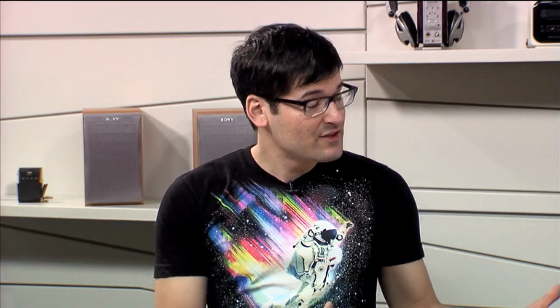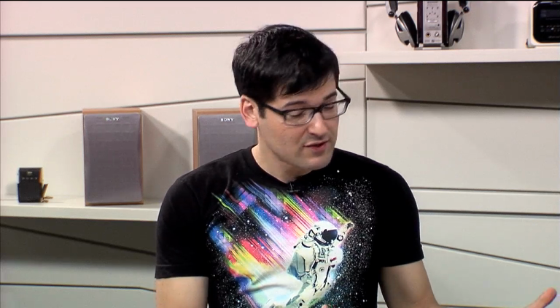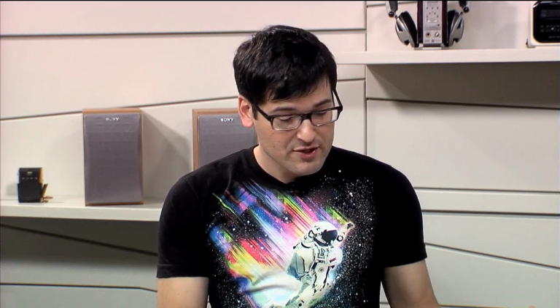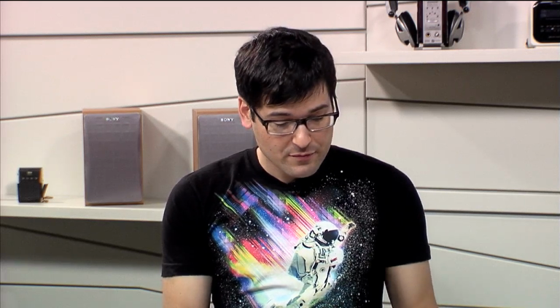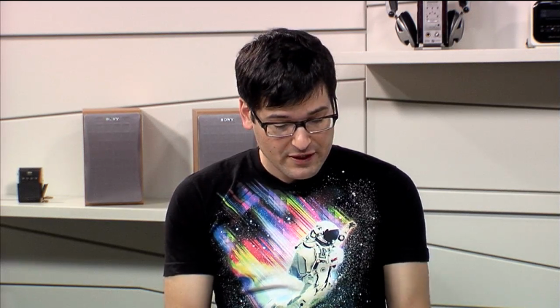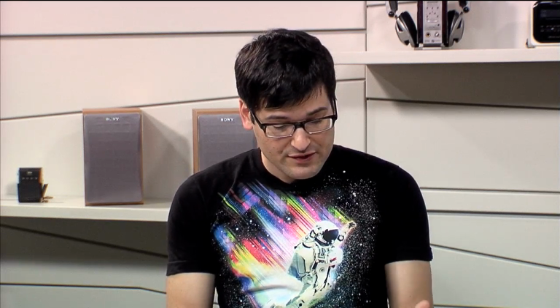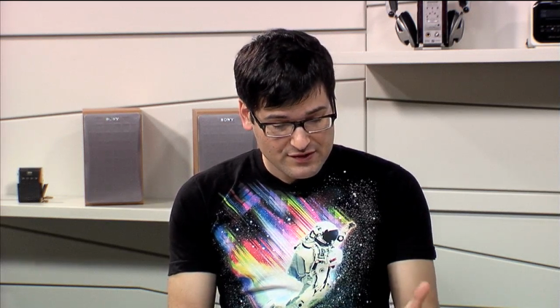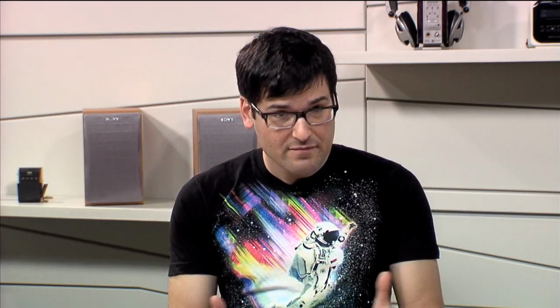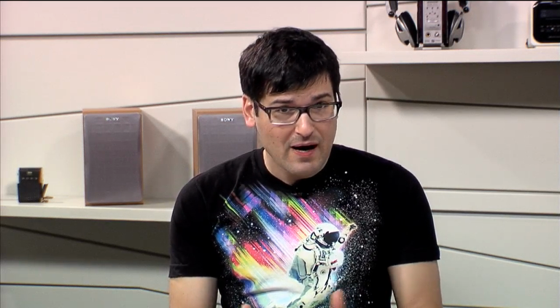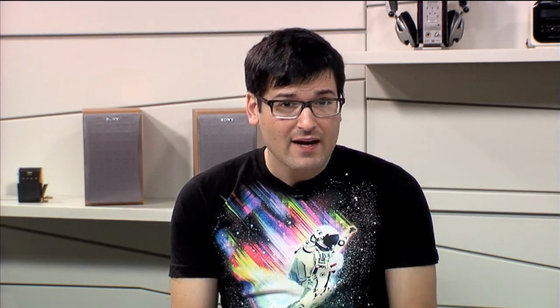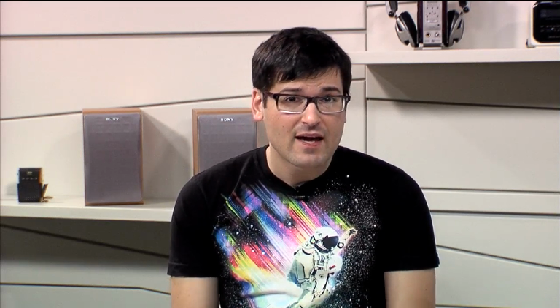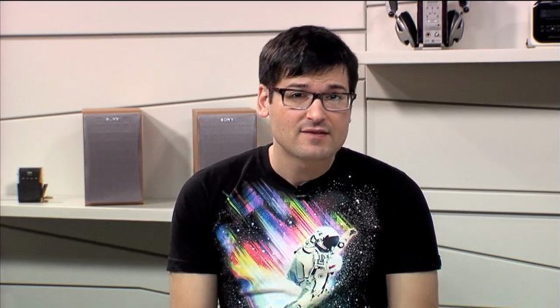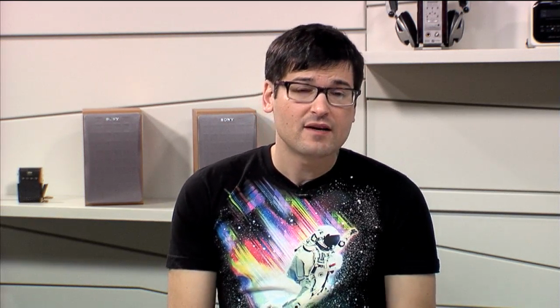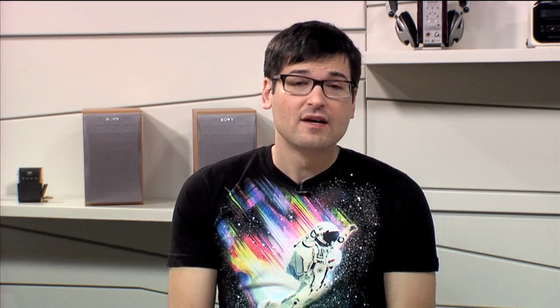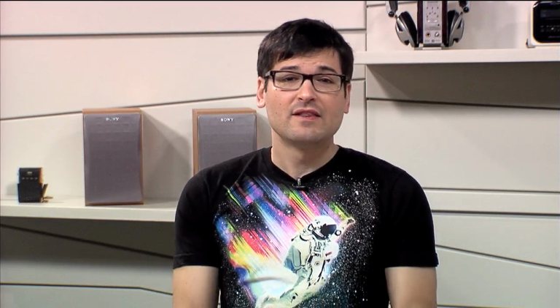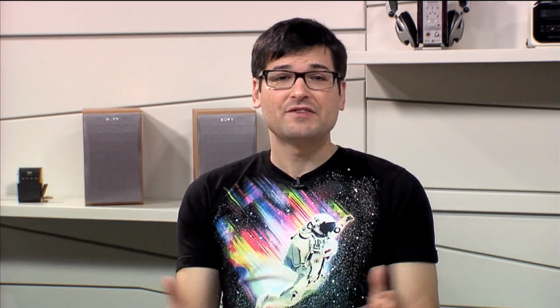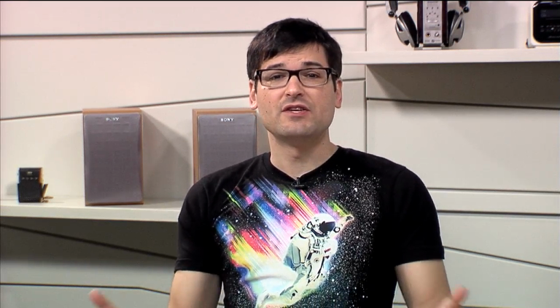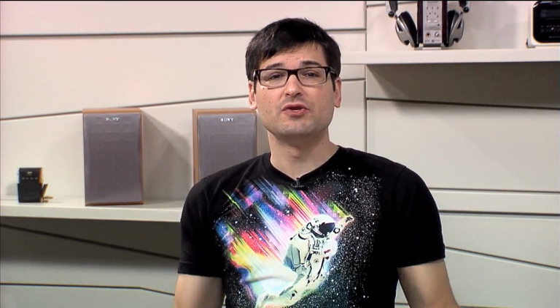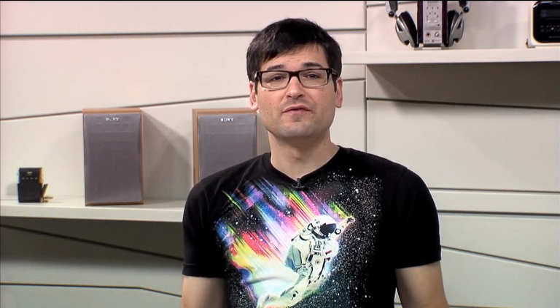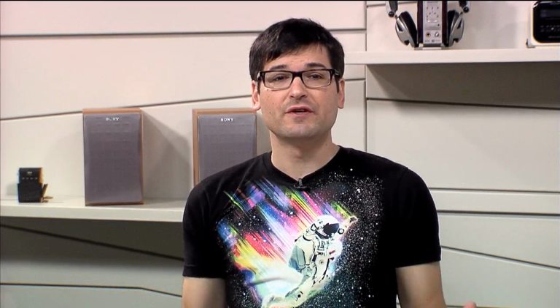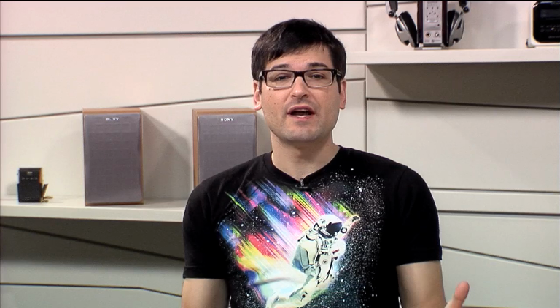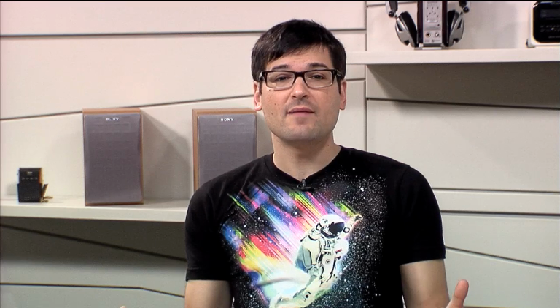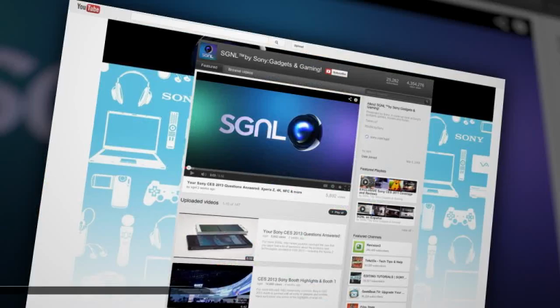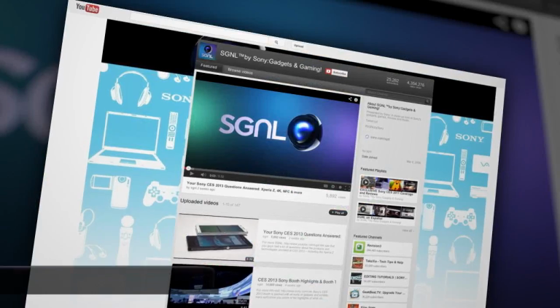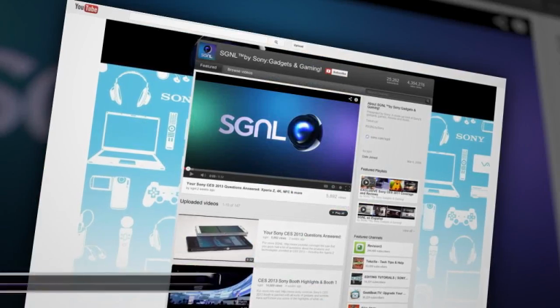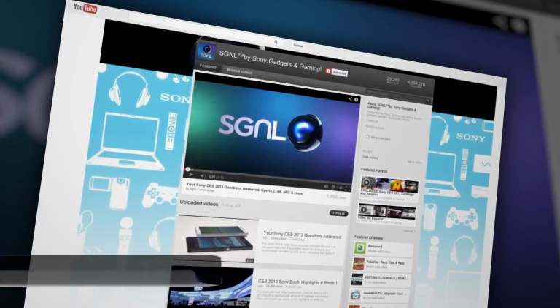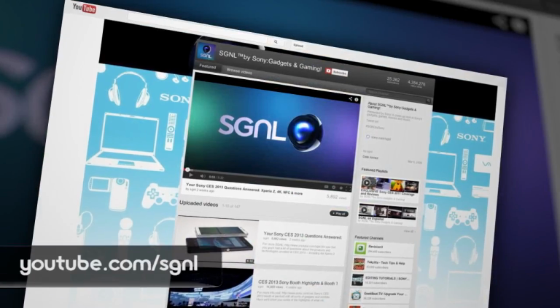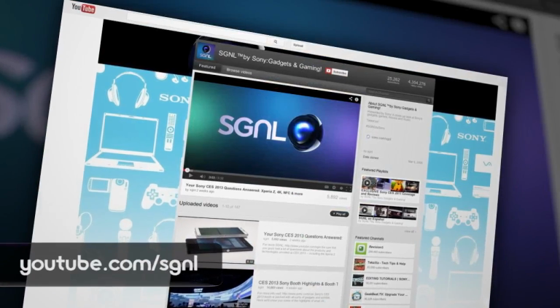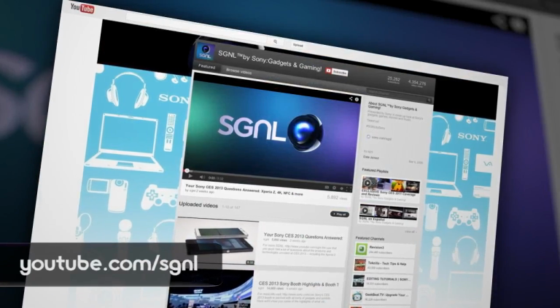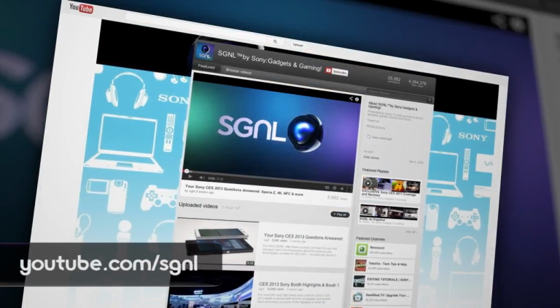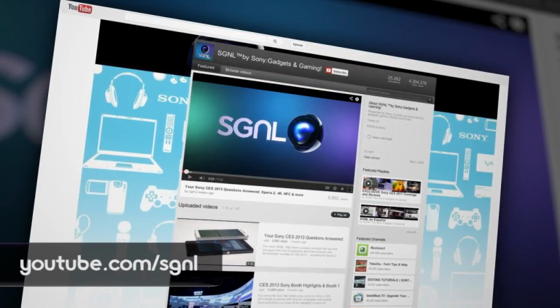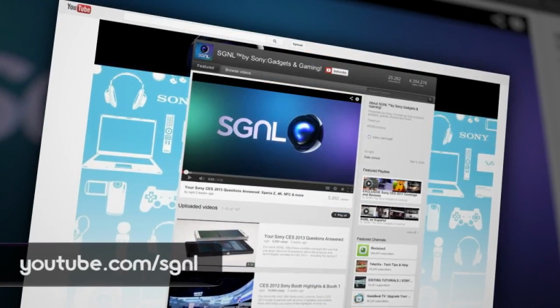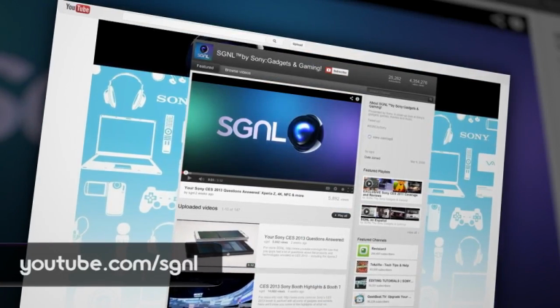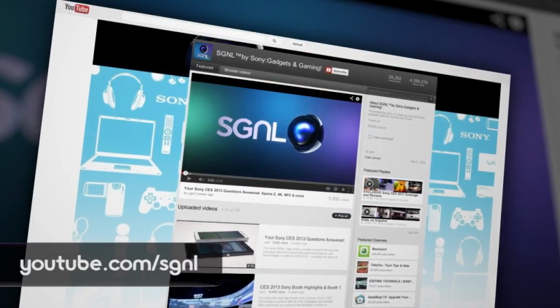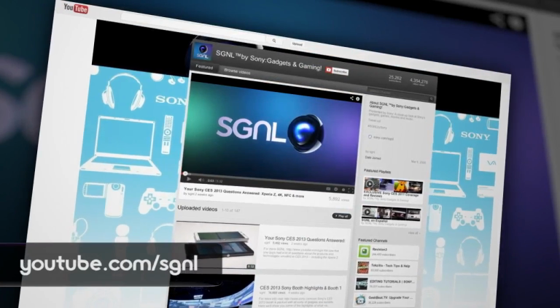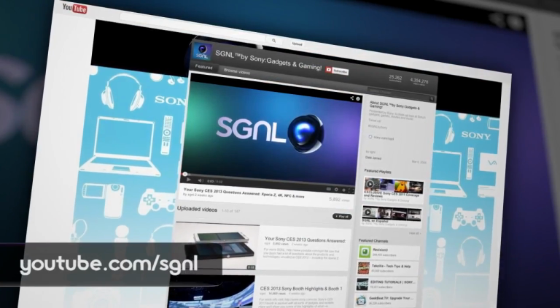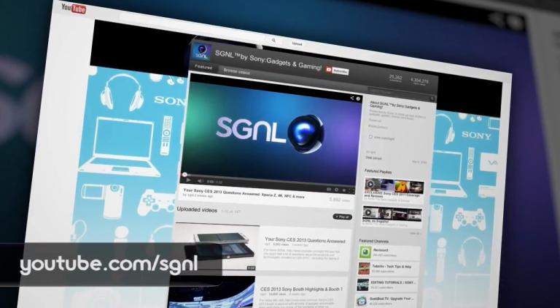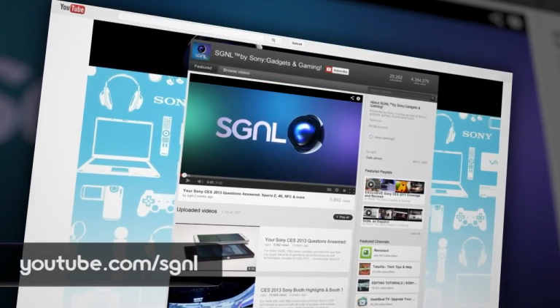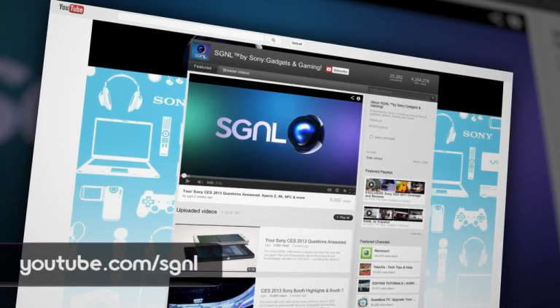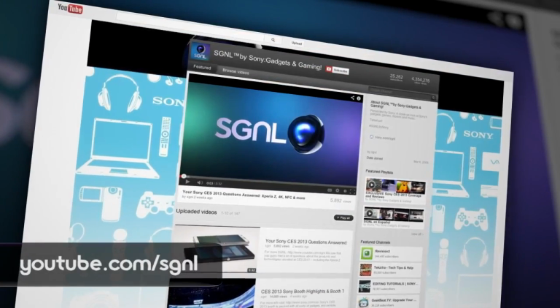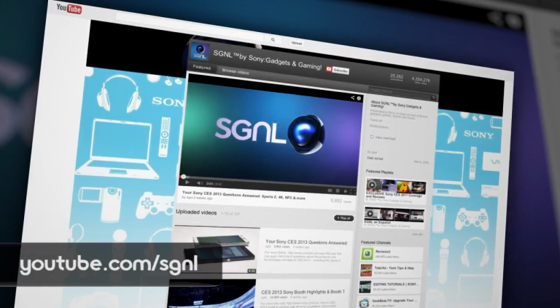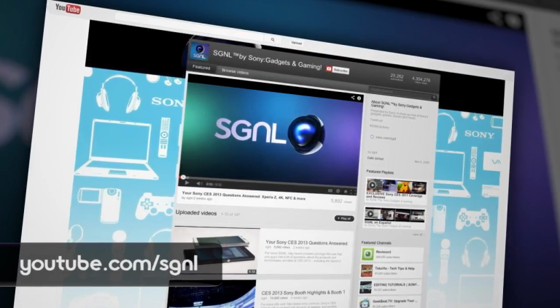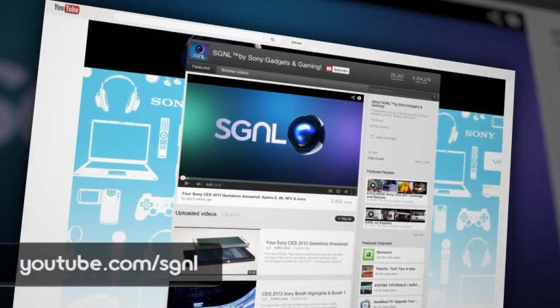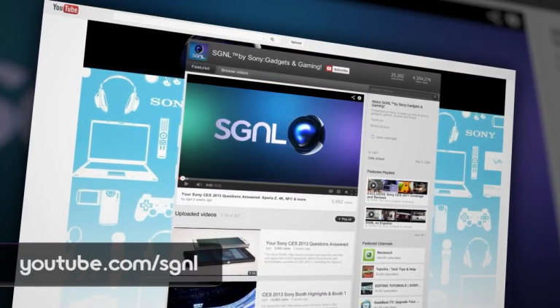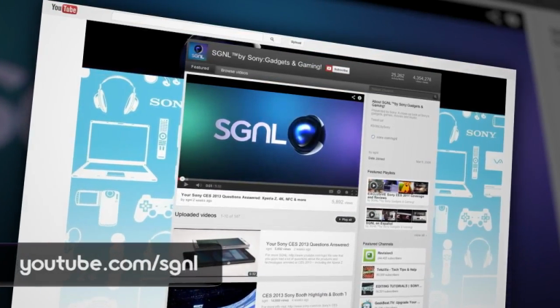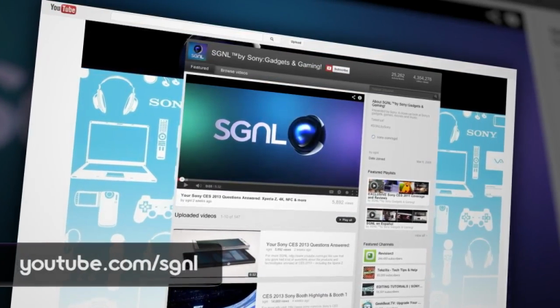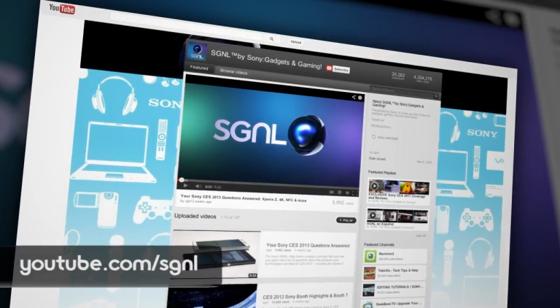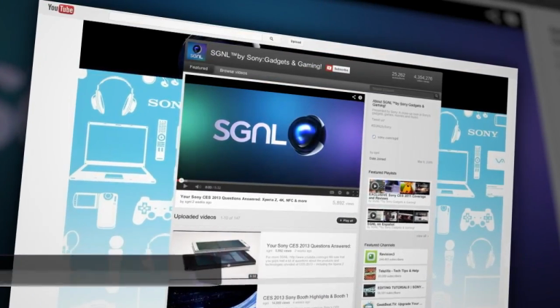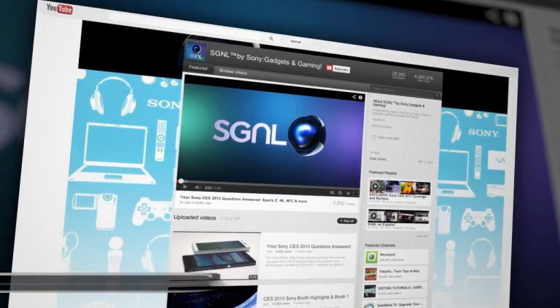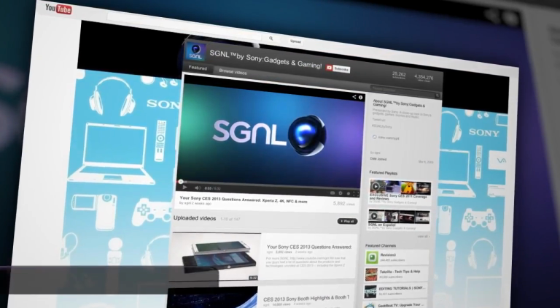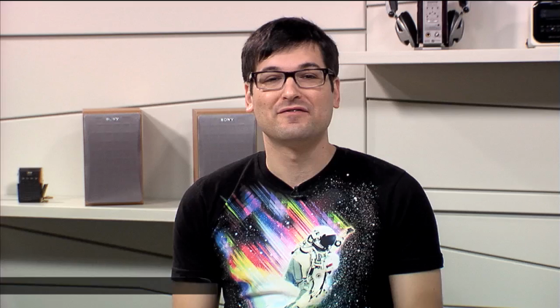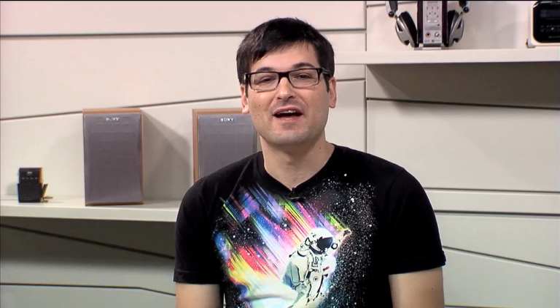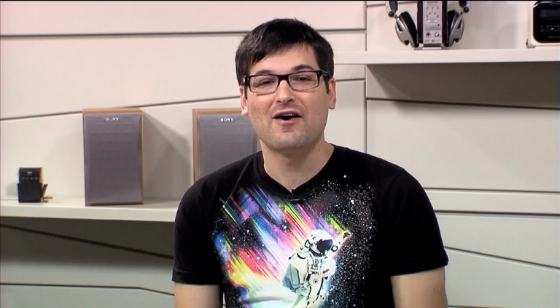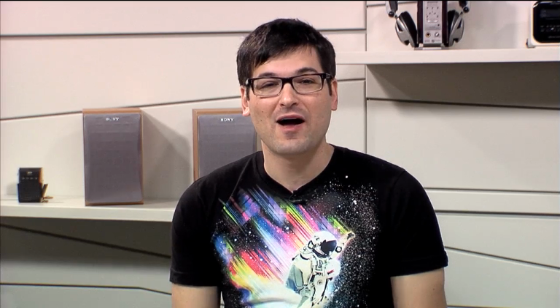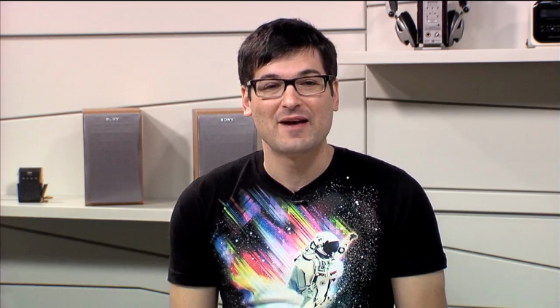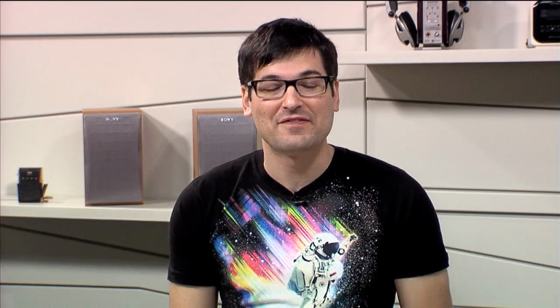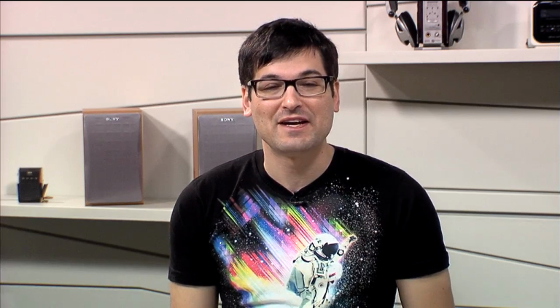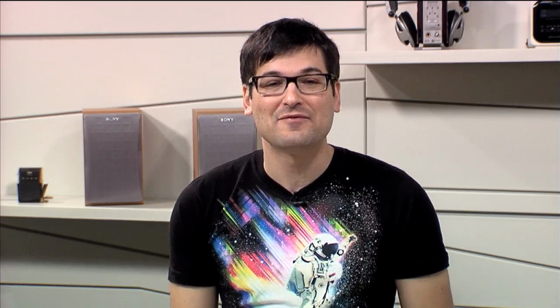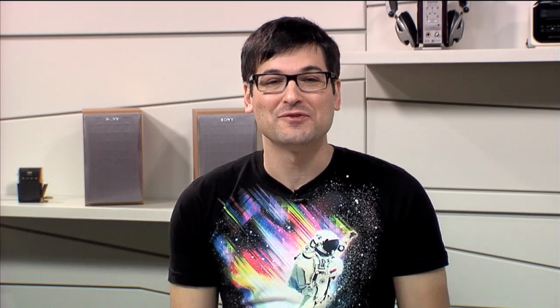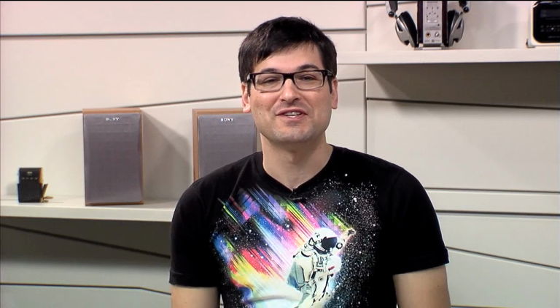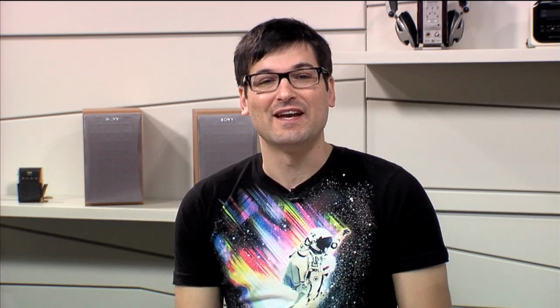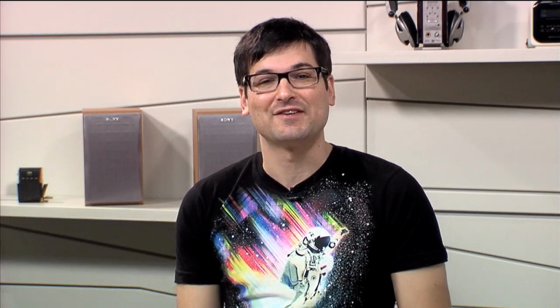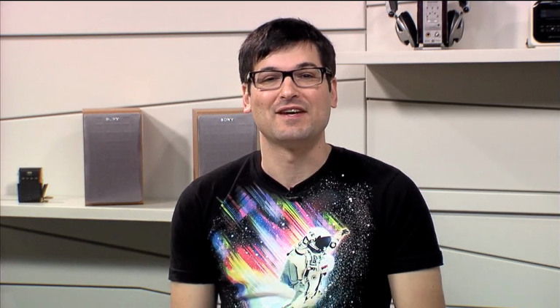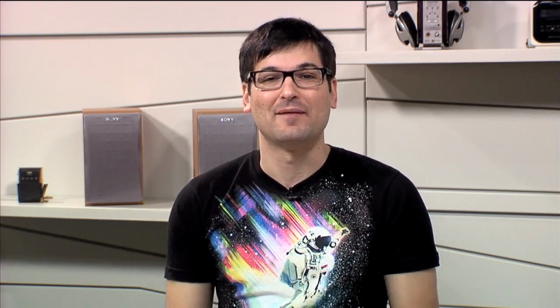Thanks so much for bringing this stuff by, Kenta. That's going to do it for today. Be sure to check out more videos about all things Sony on our YouTube channel. I'm Anthony — we'll see you next time.